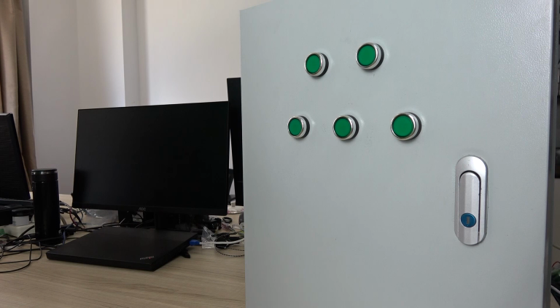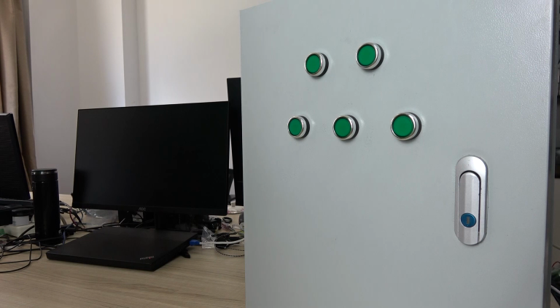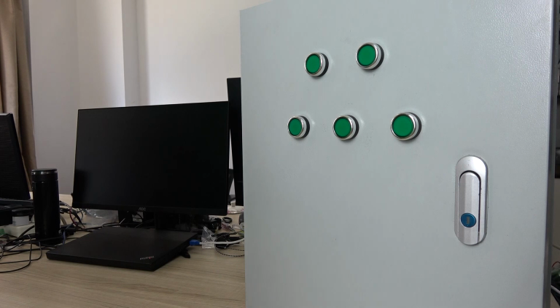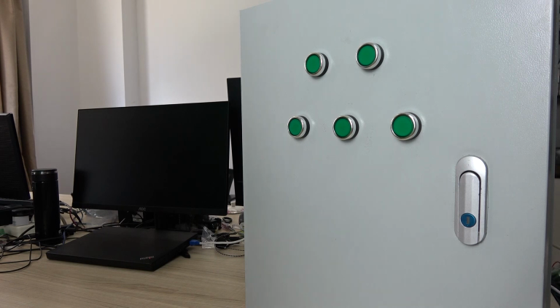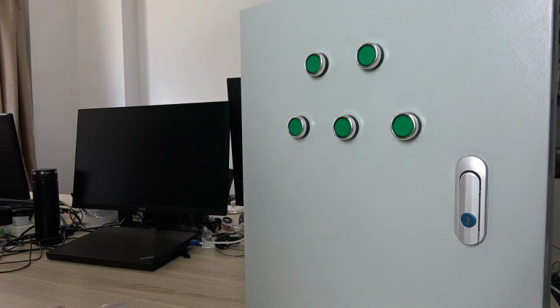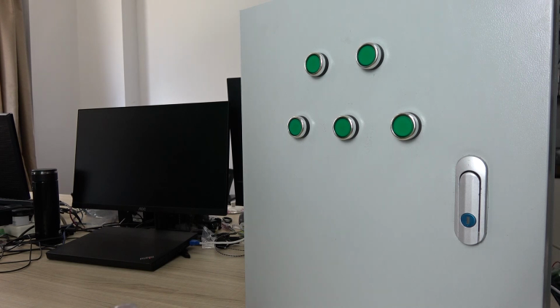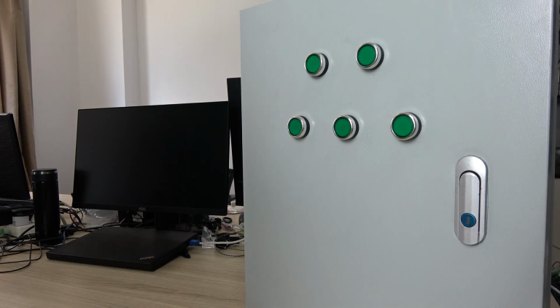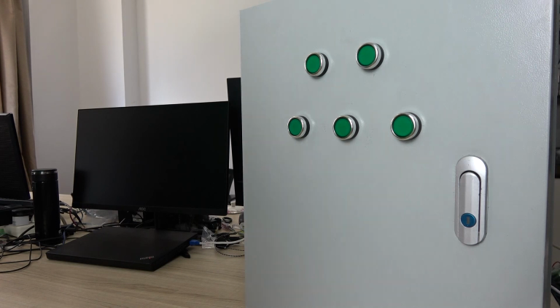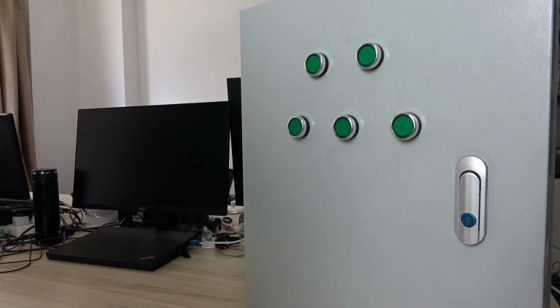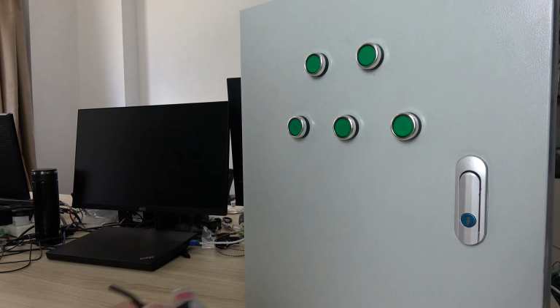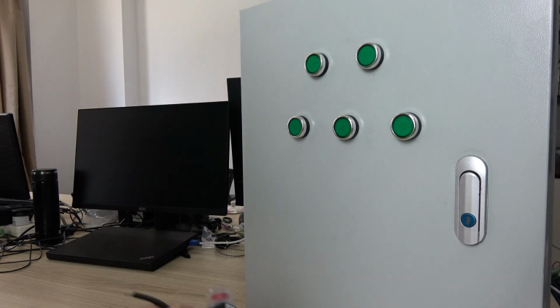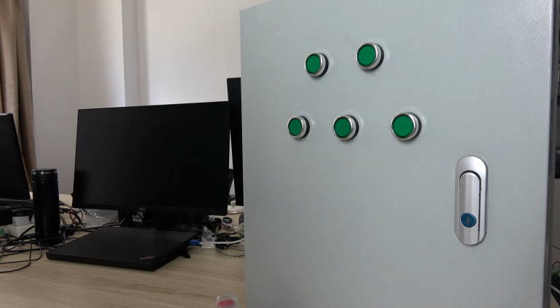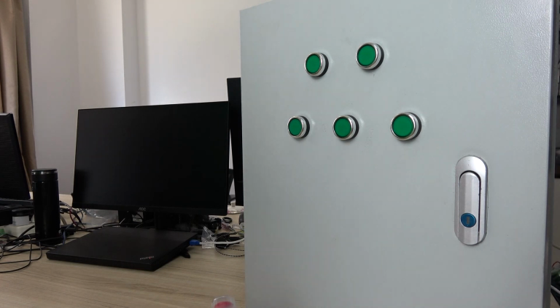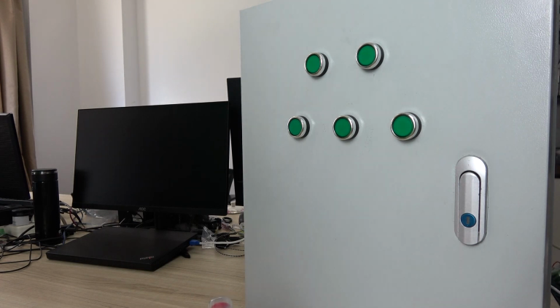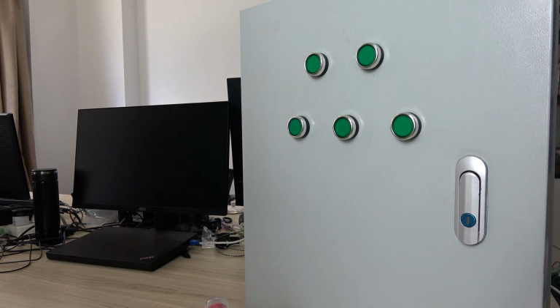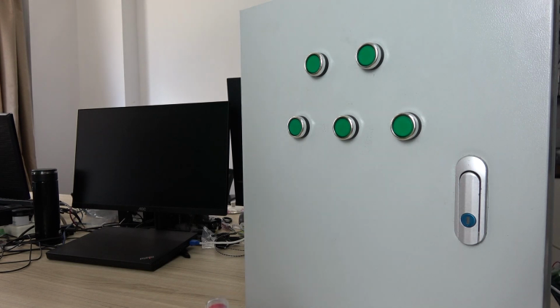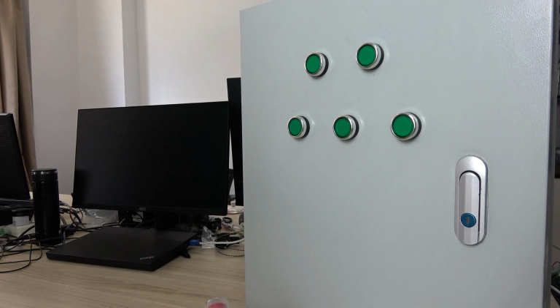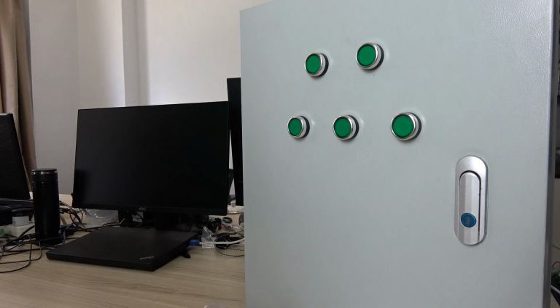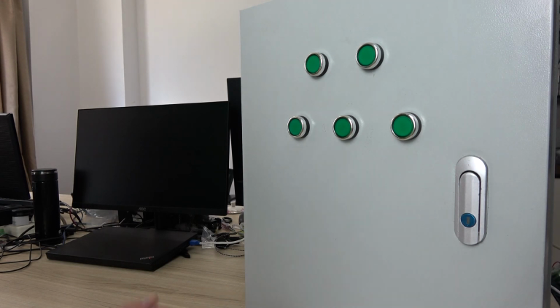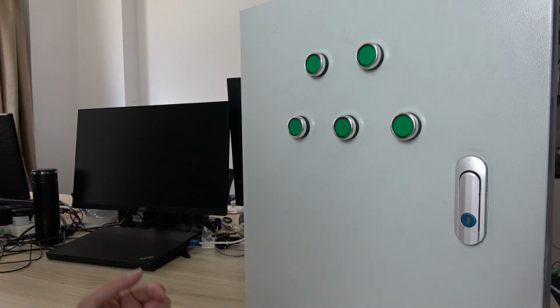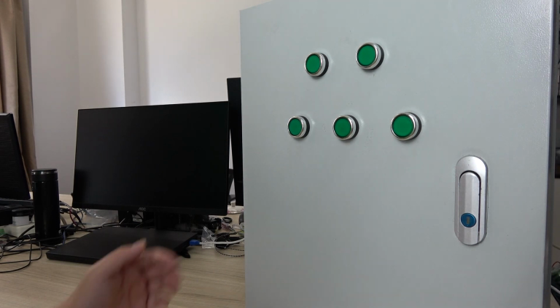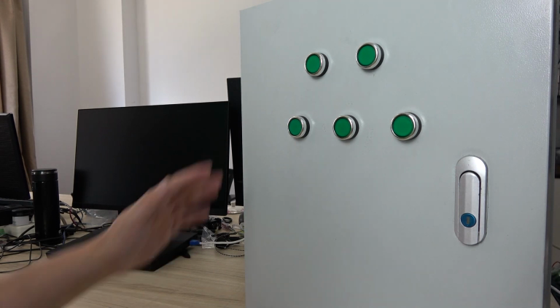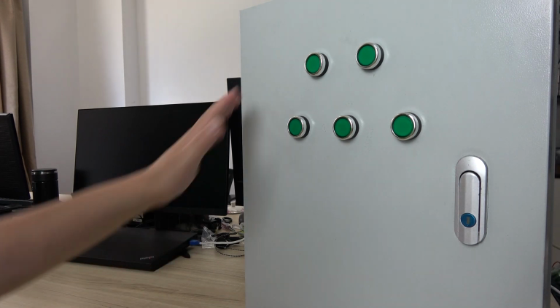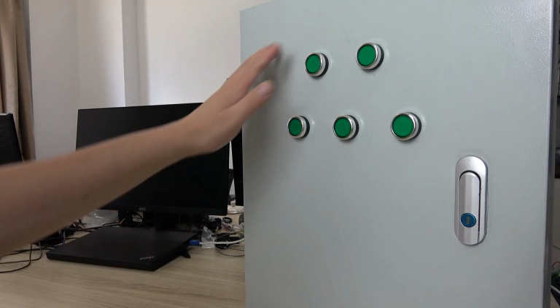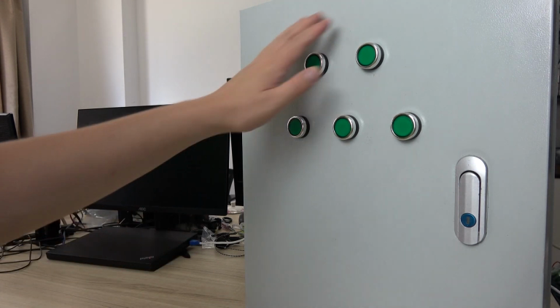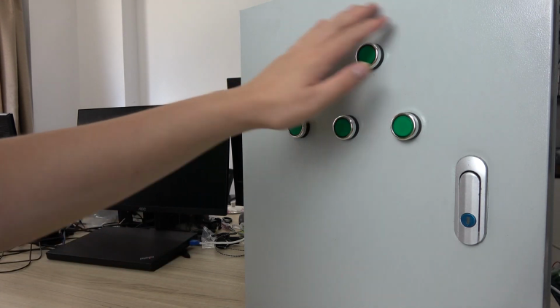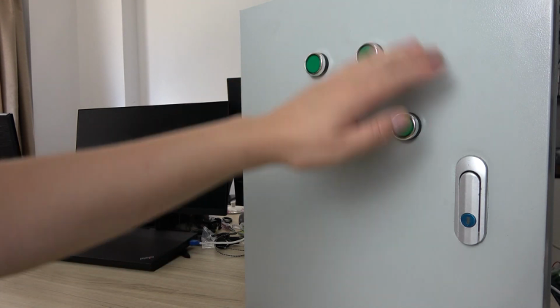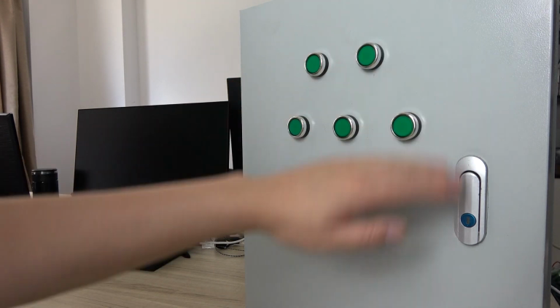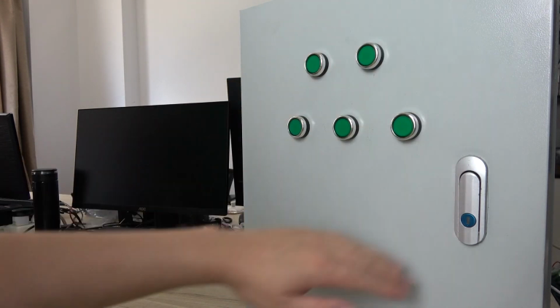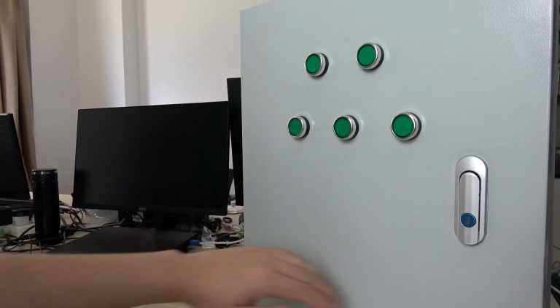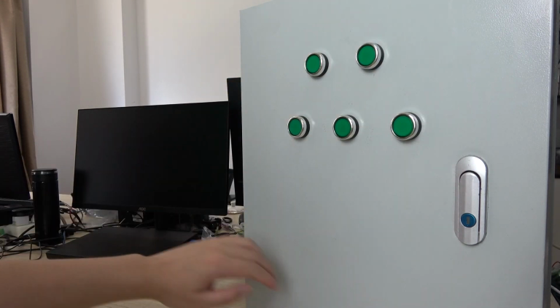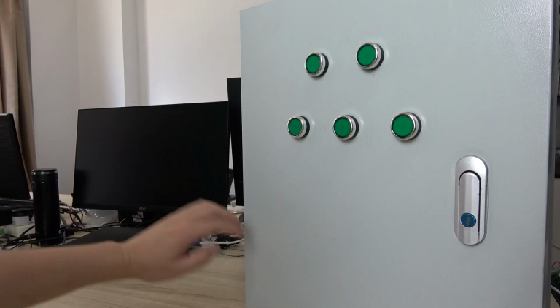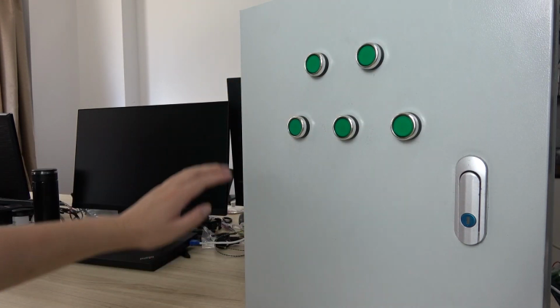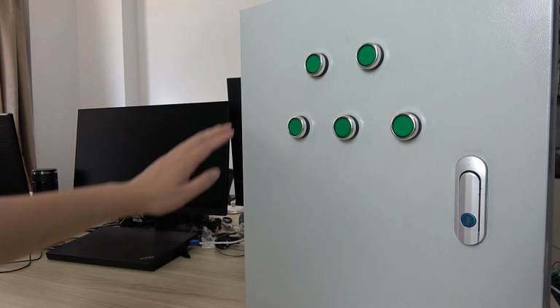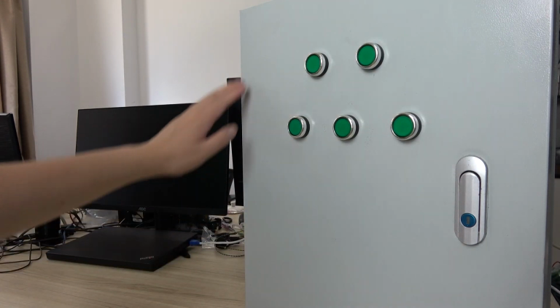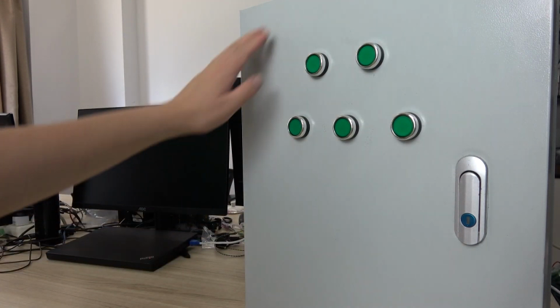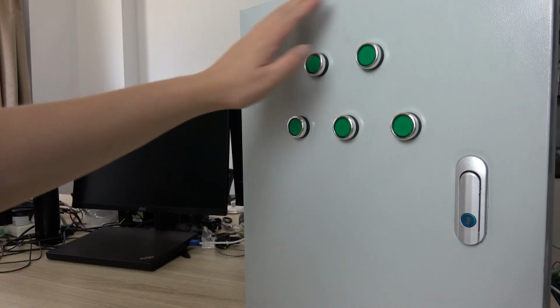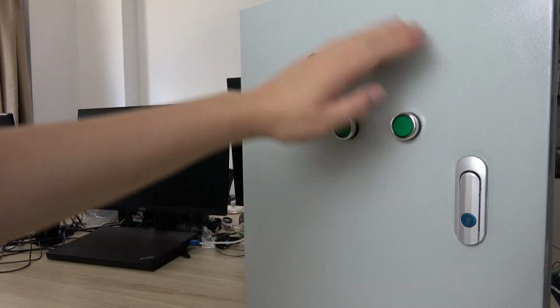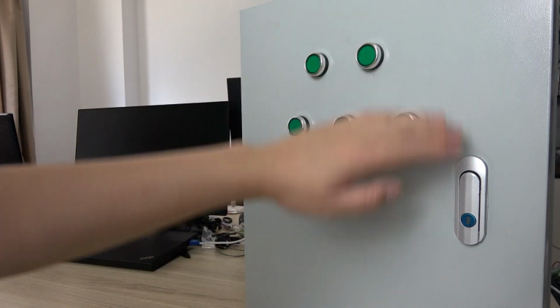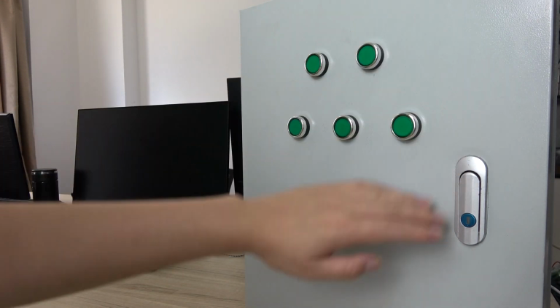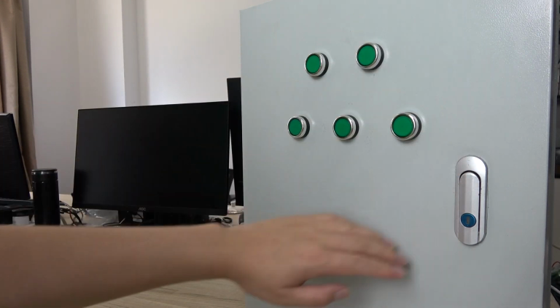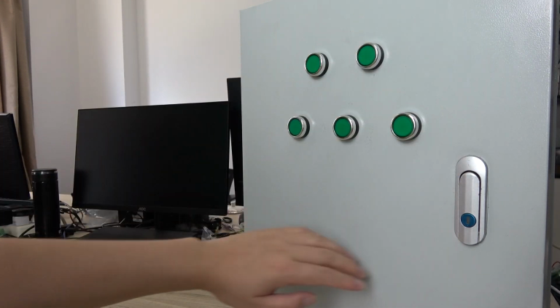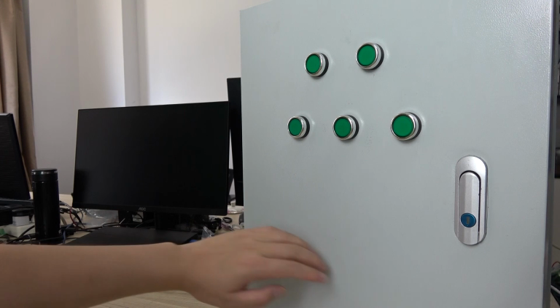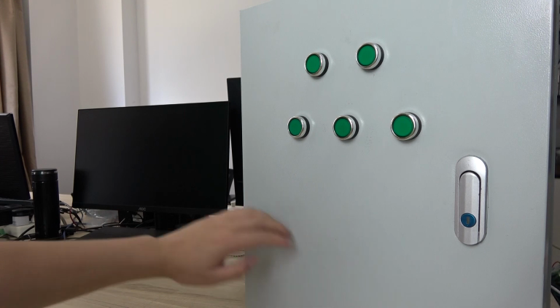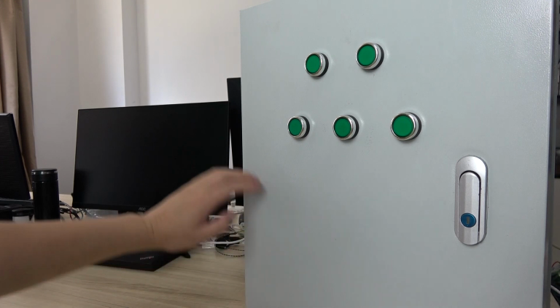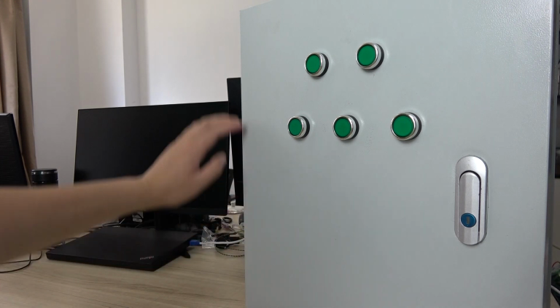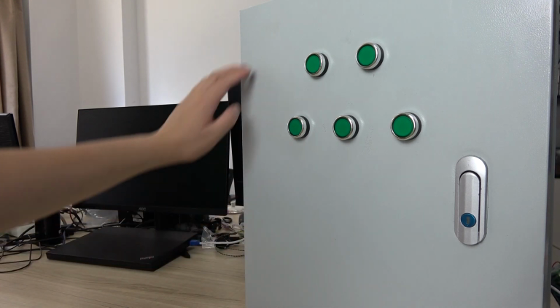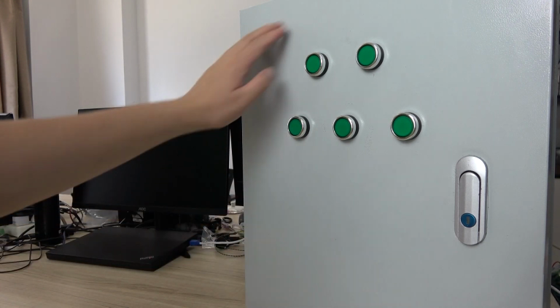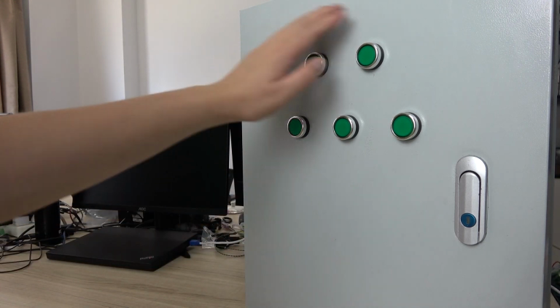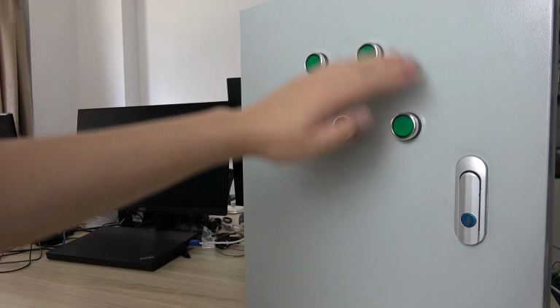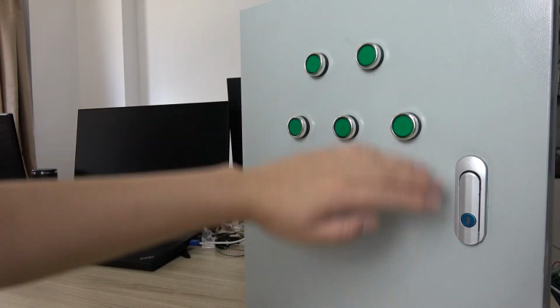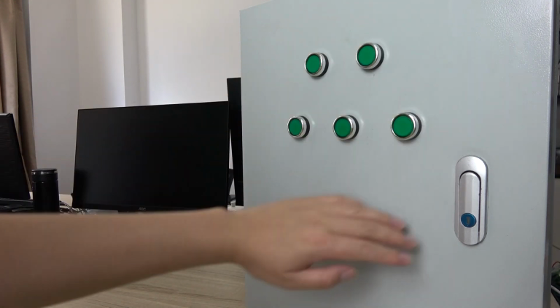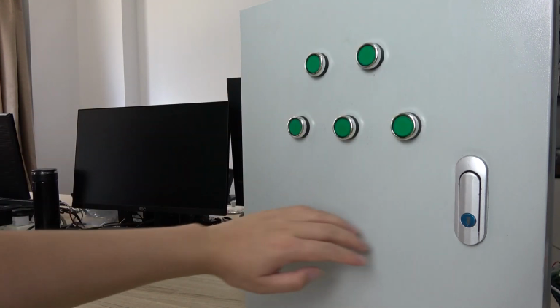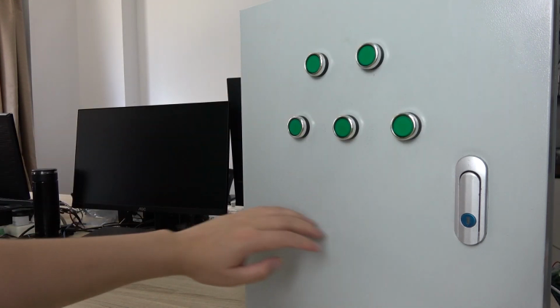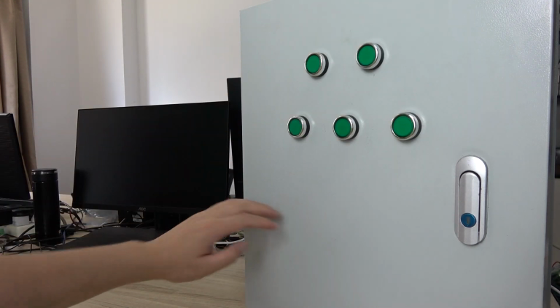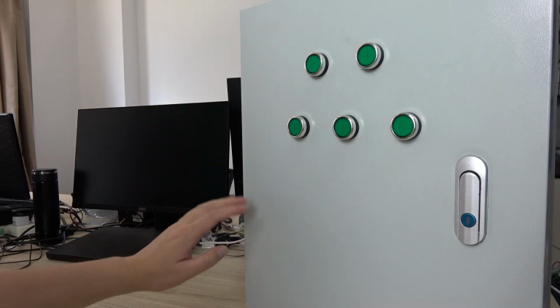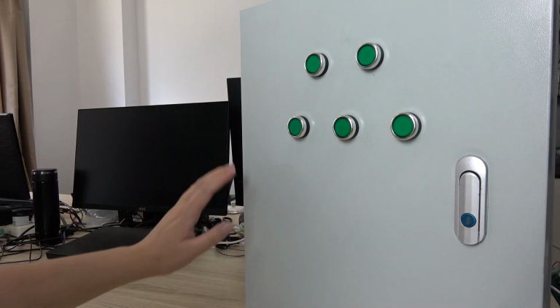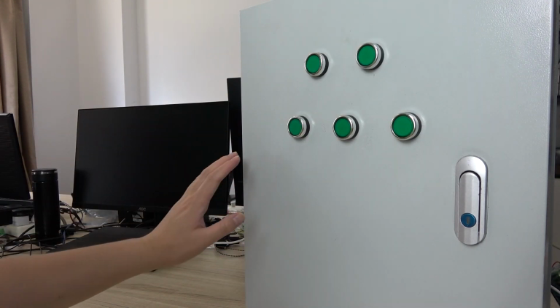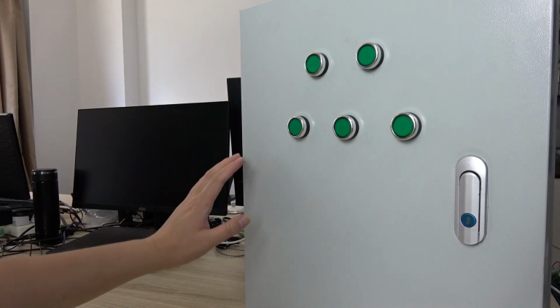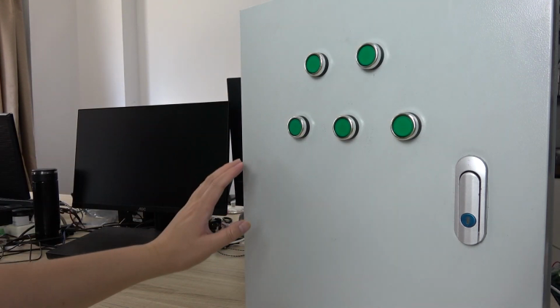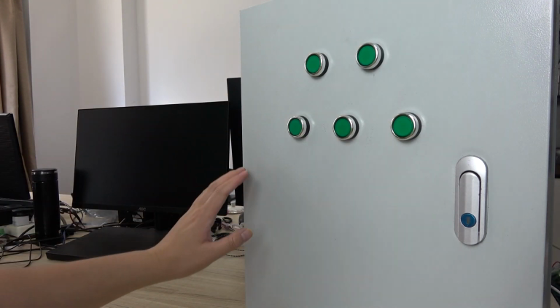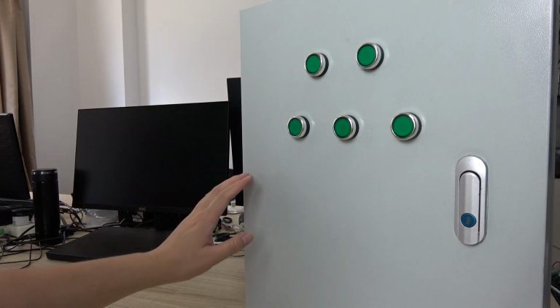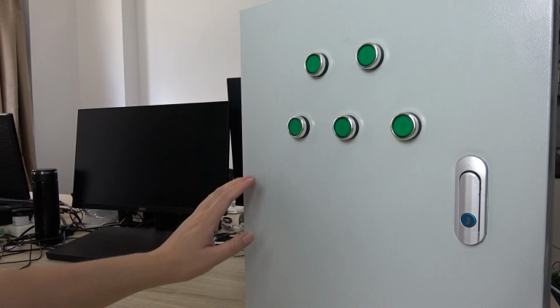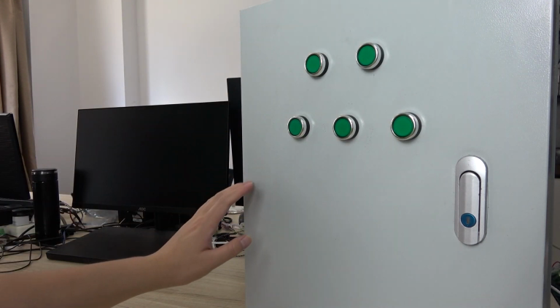Hello everyone, this is King Koning IoT. In this video I will show you how to make a power distribution box for smart agriculture.